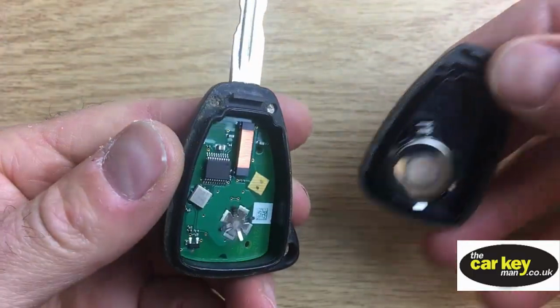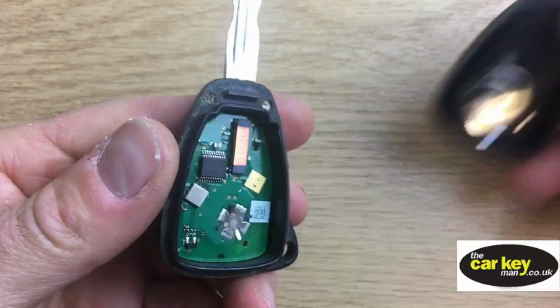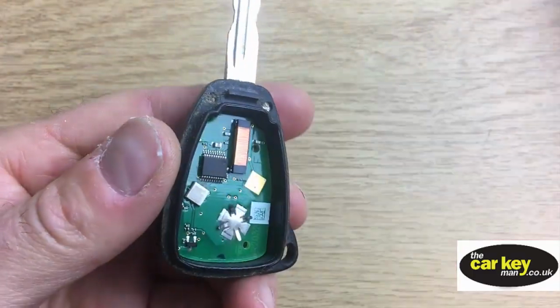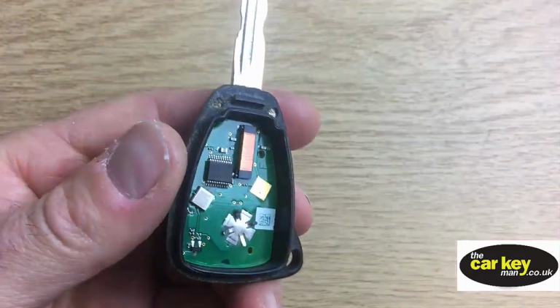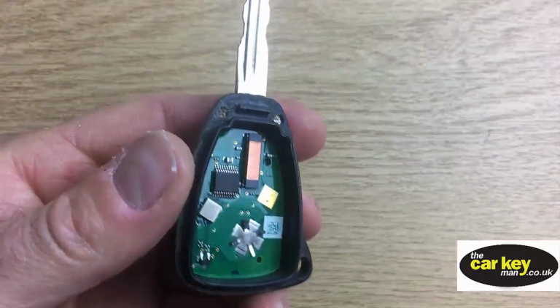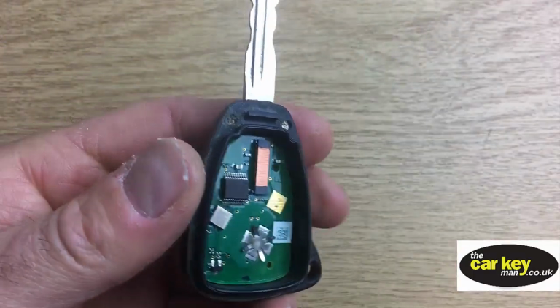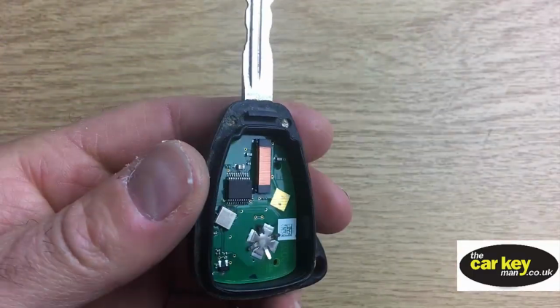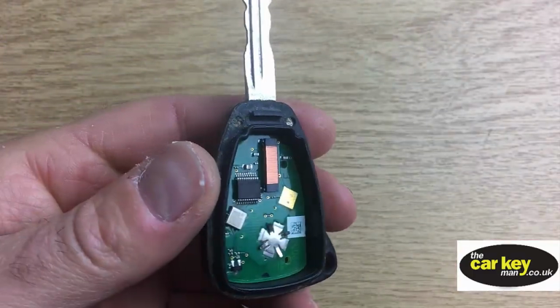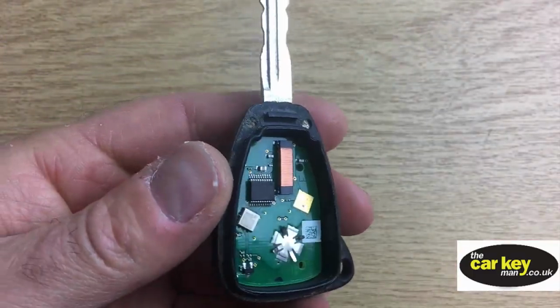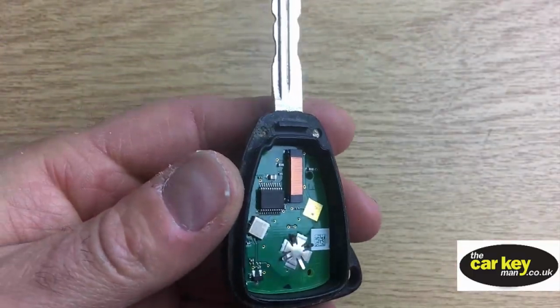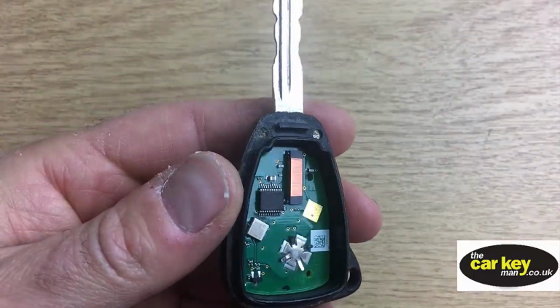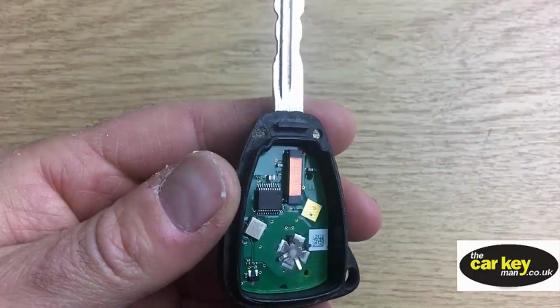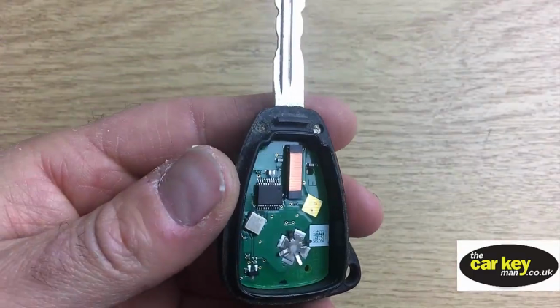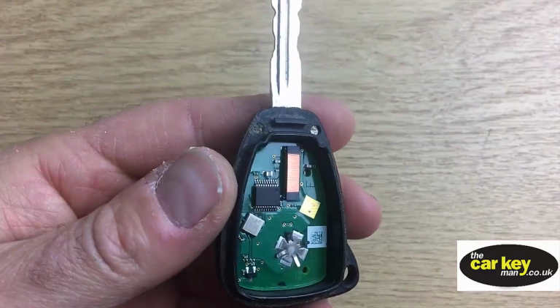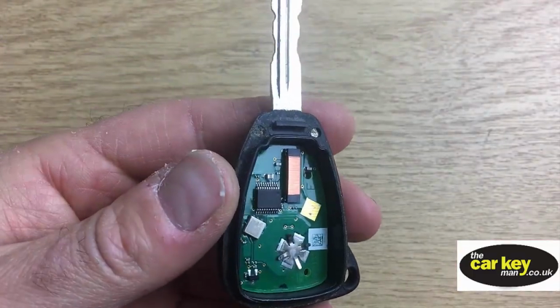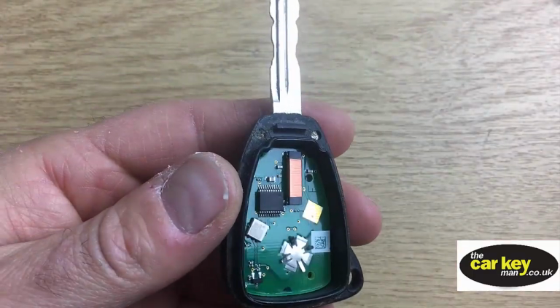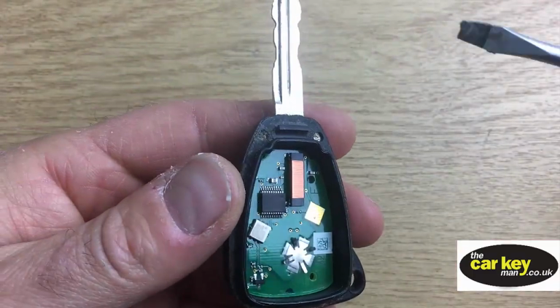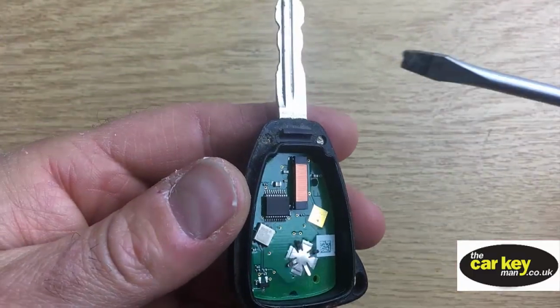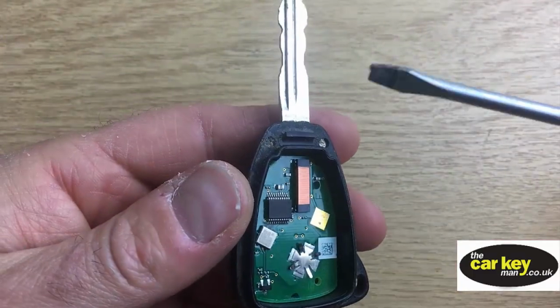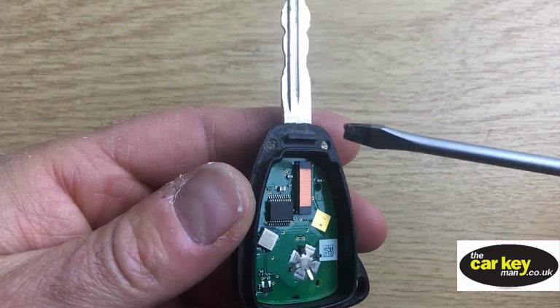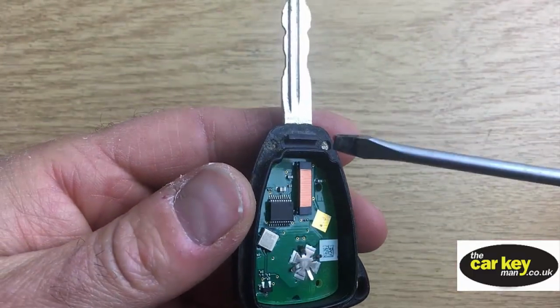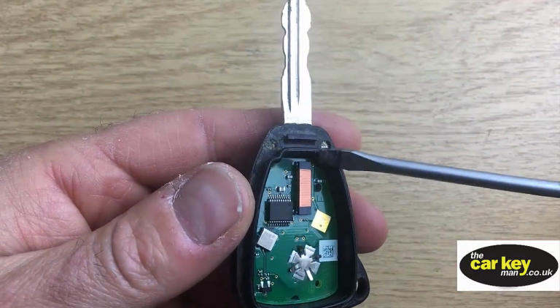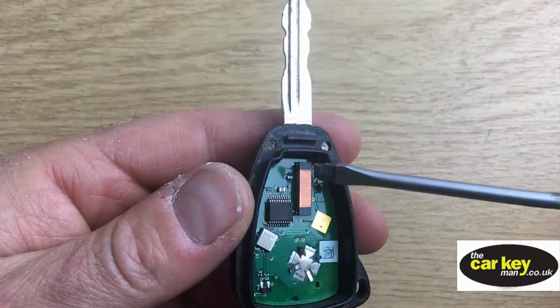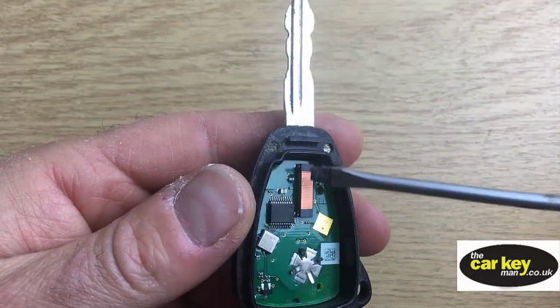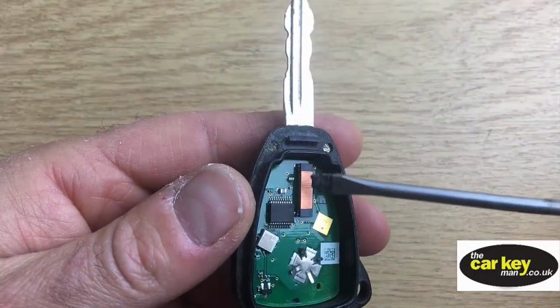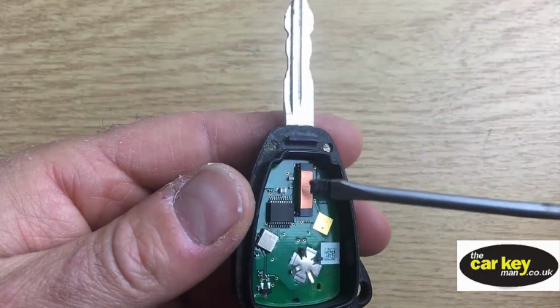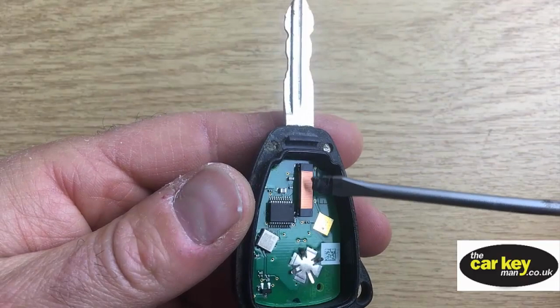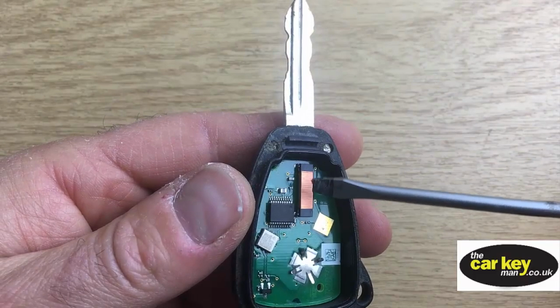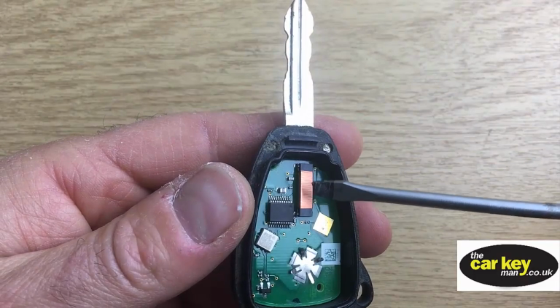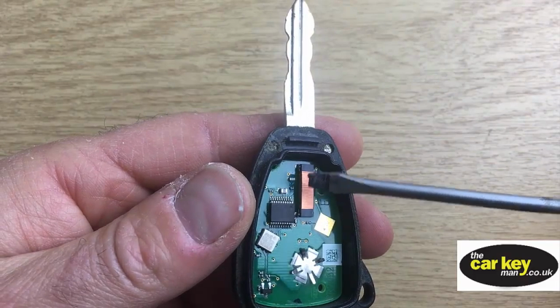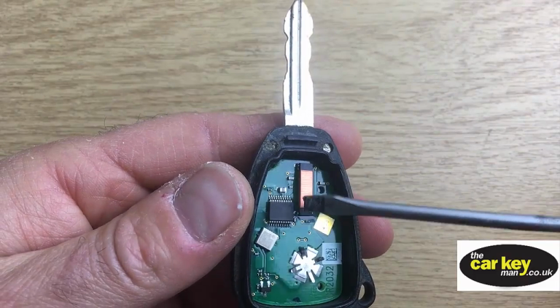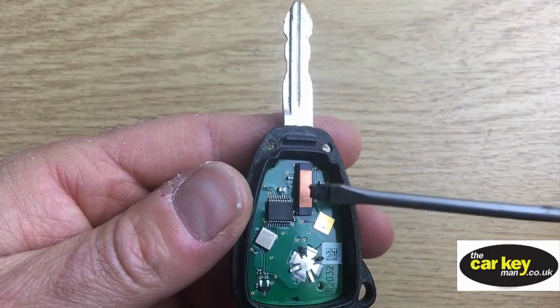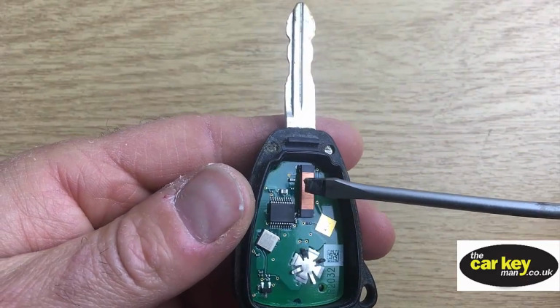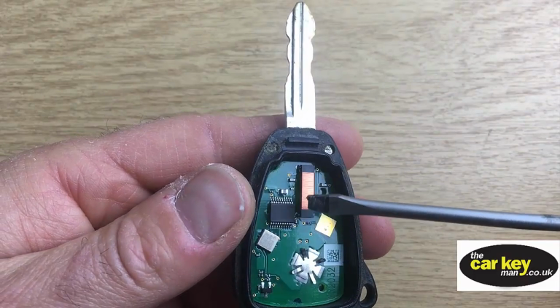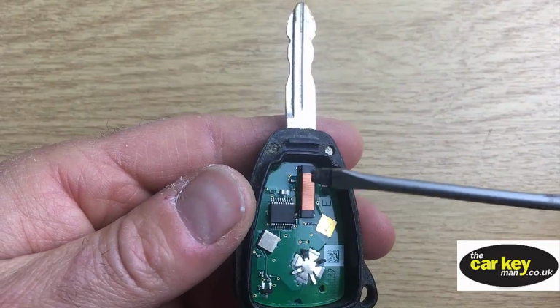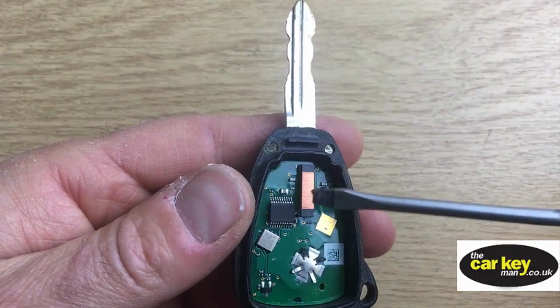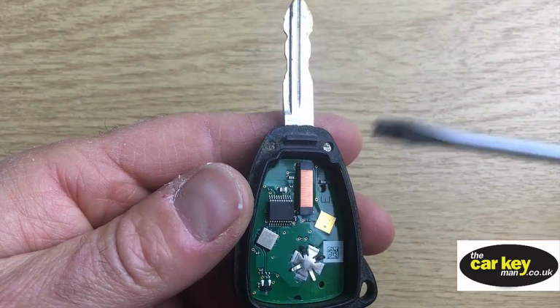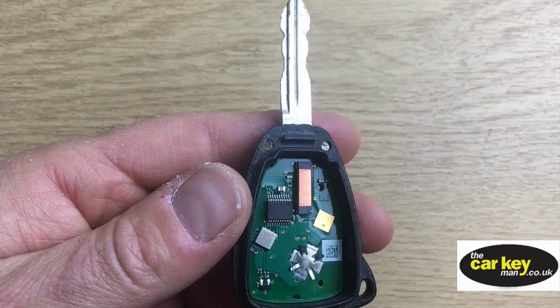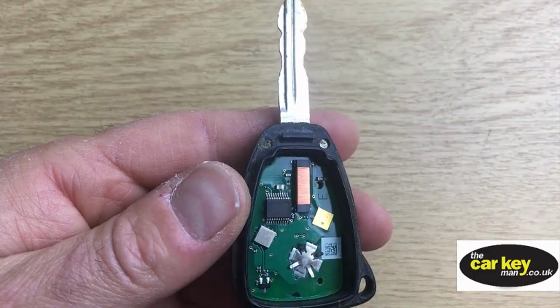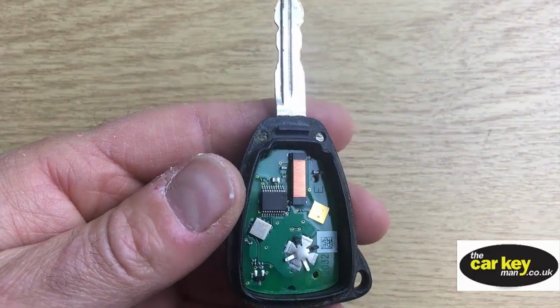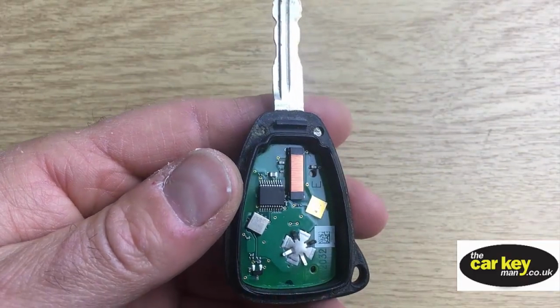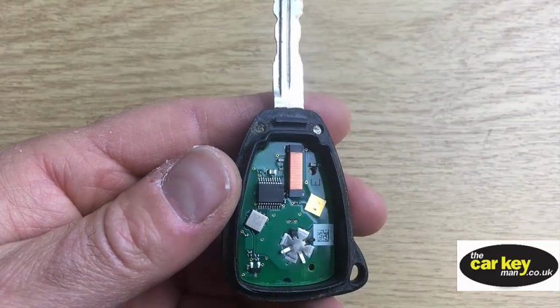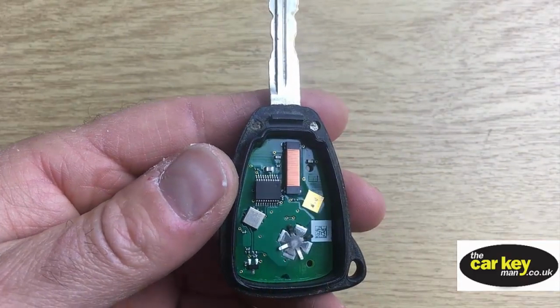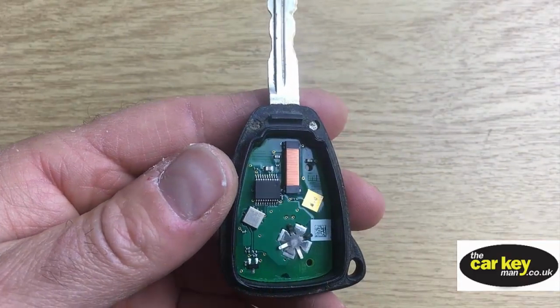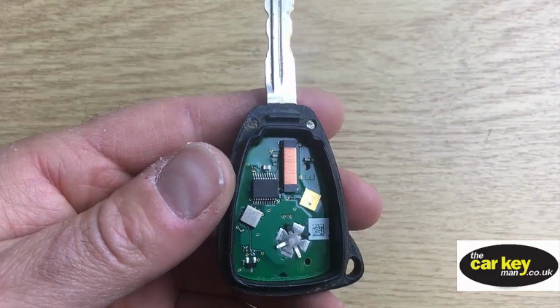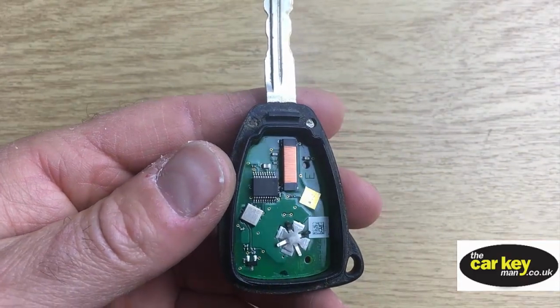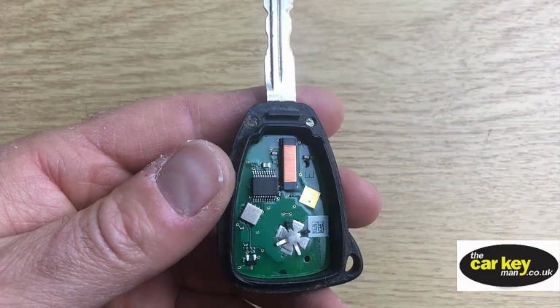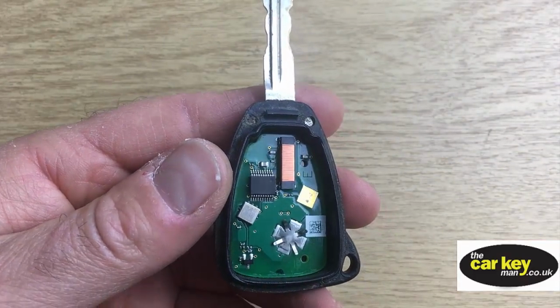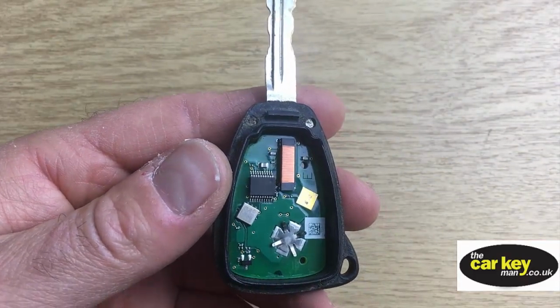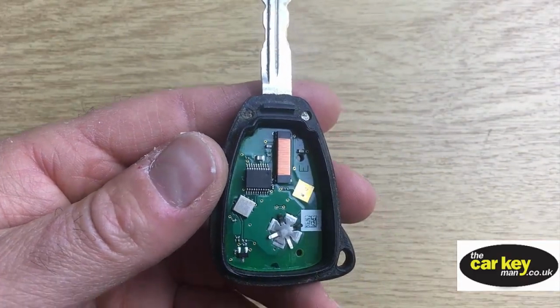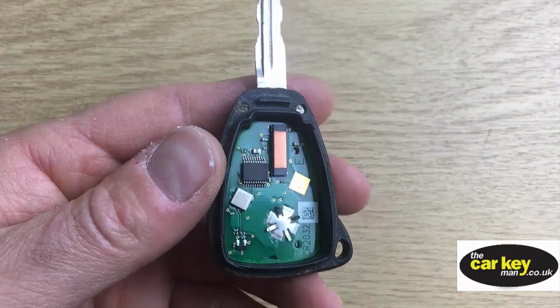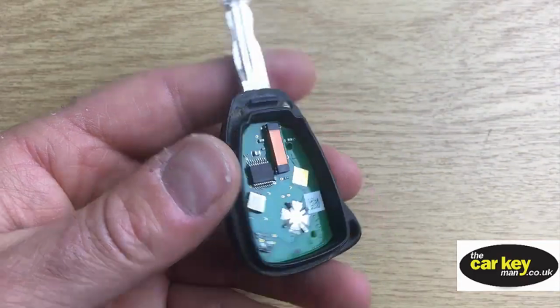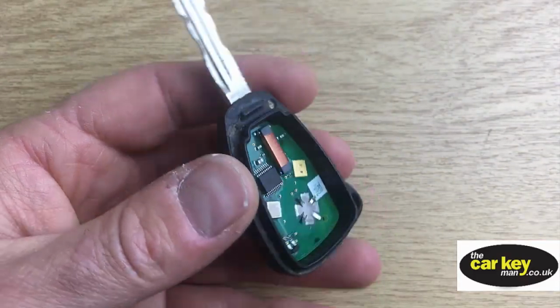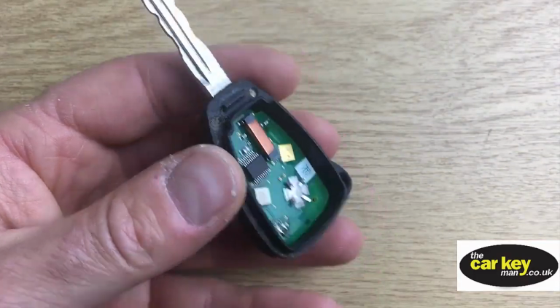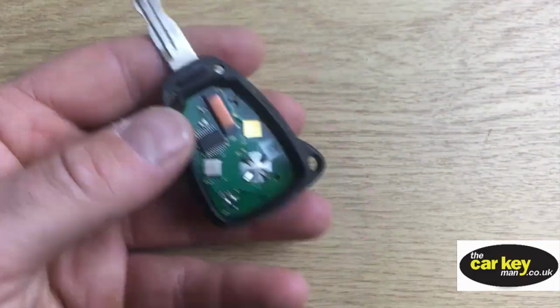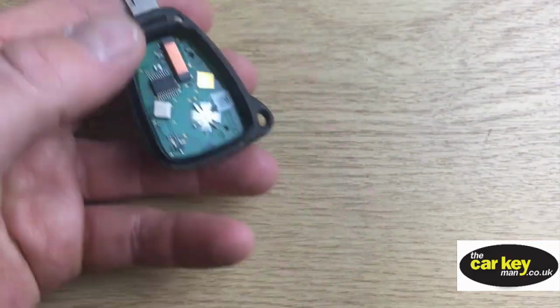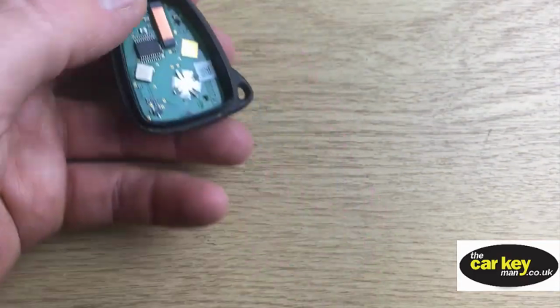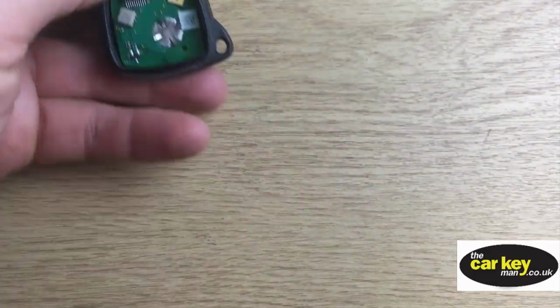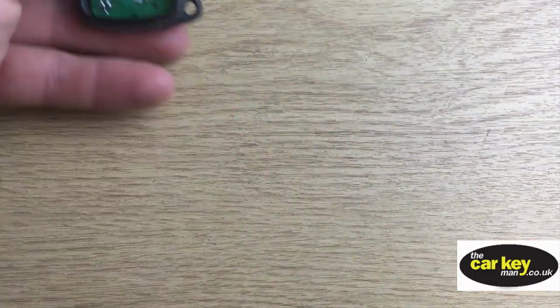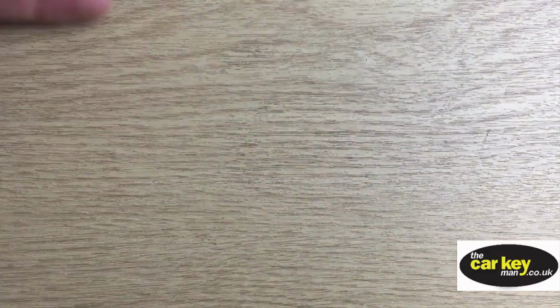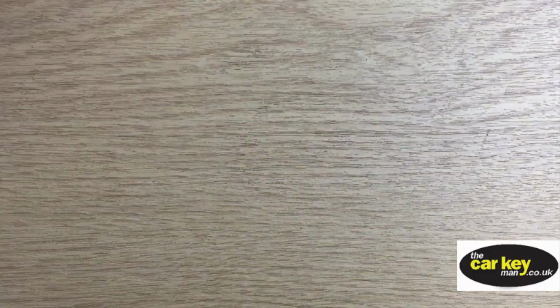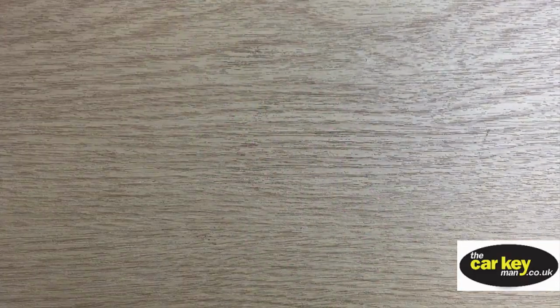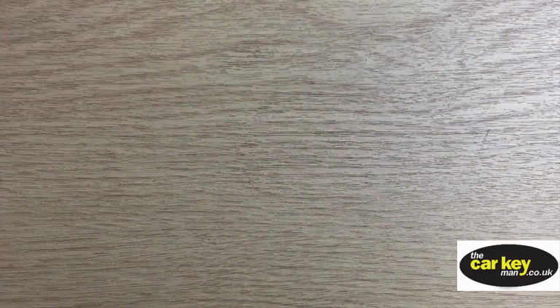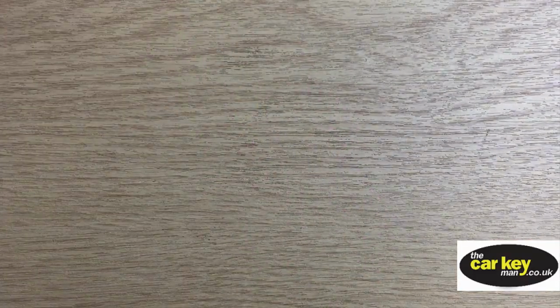So this is the bit here that gets damaged if you mess around with it, and then the car won't start. So keep that out of the way safe.